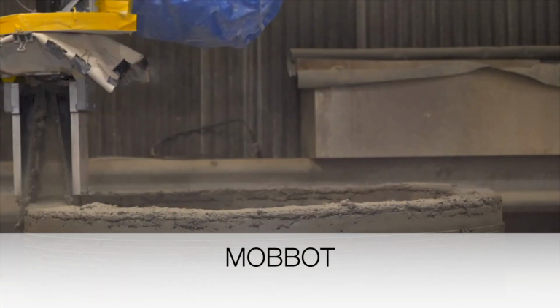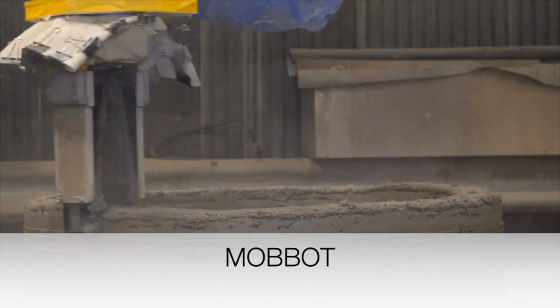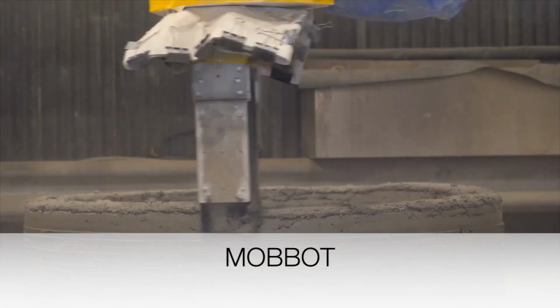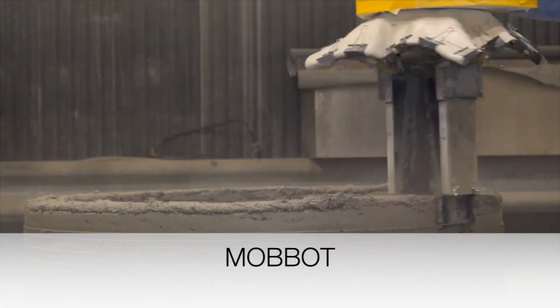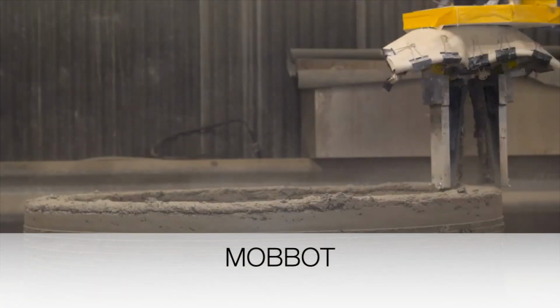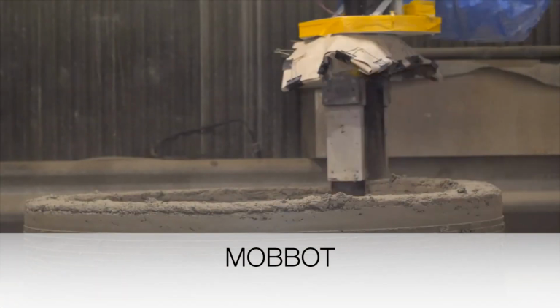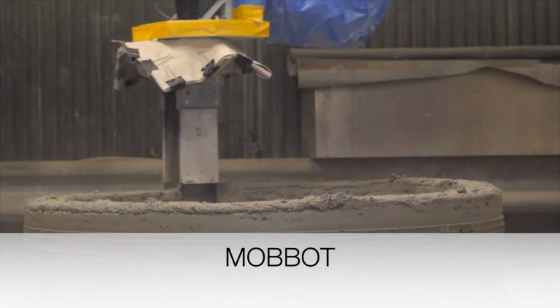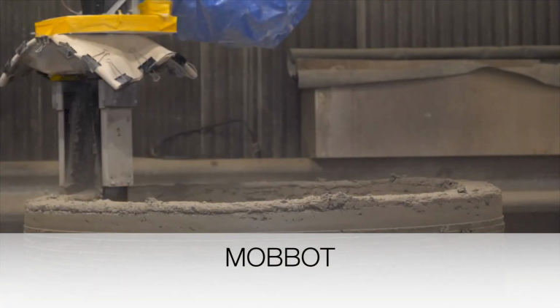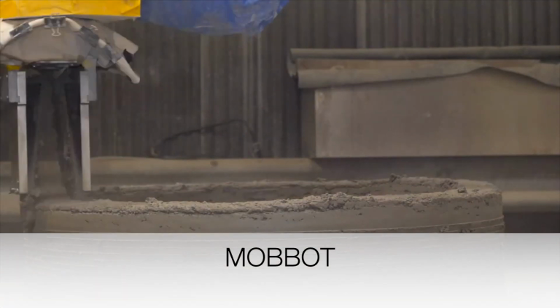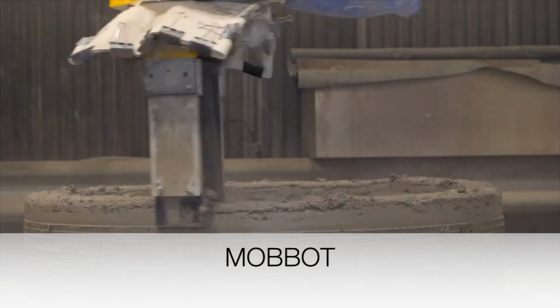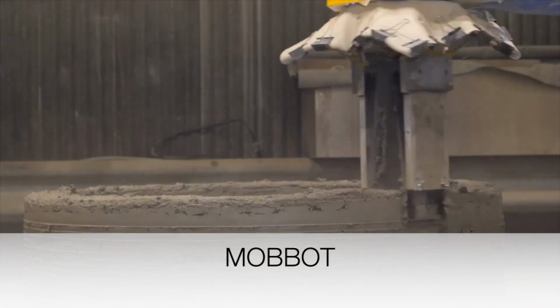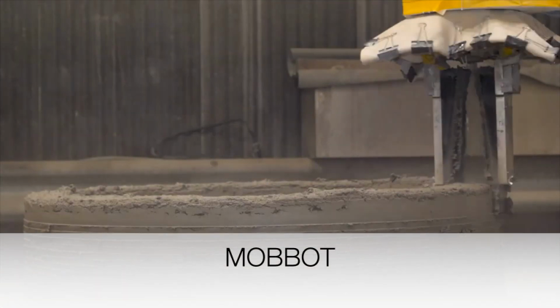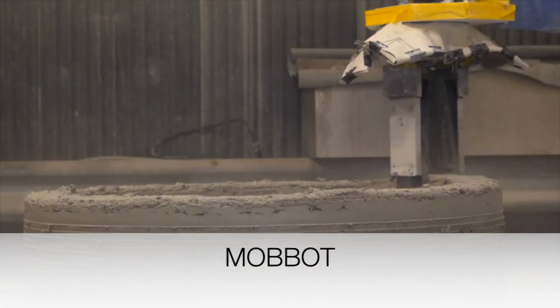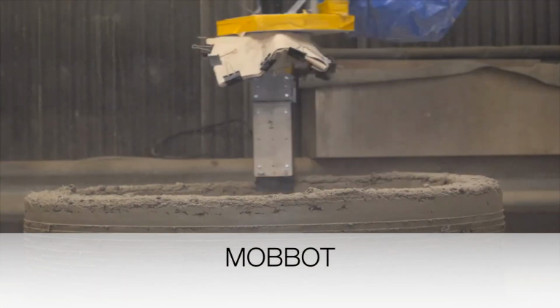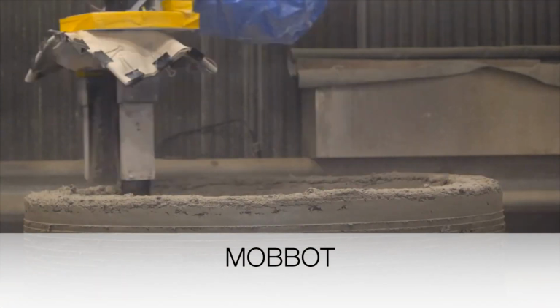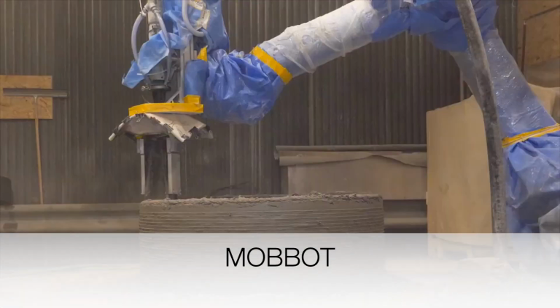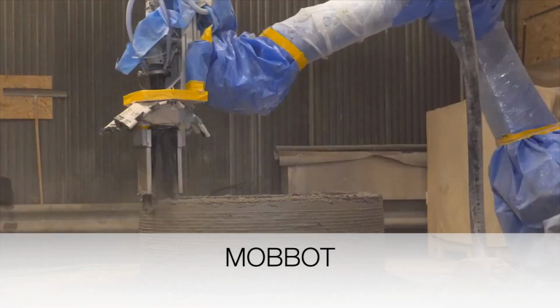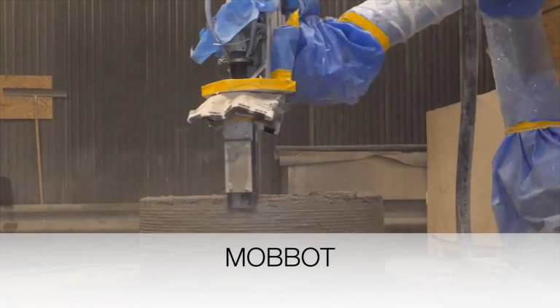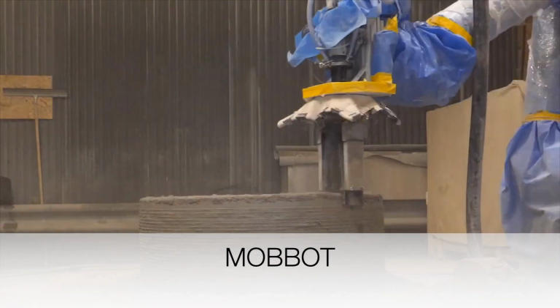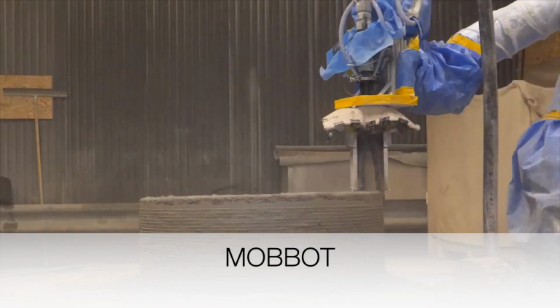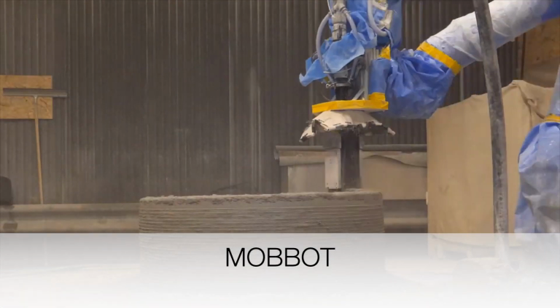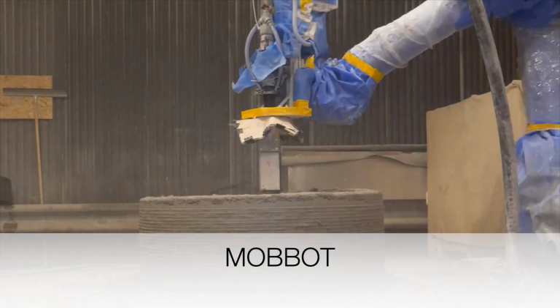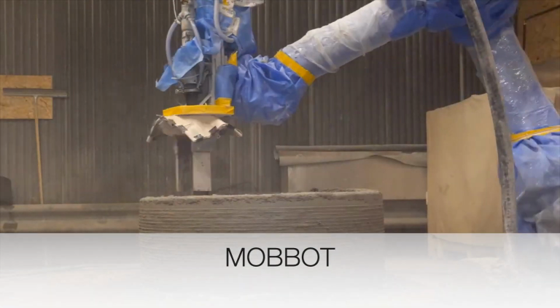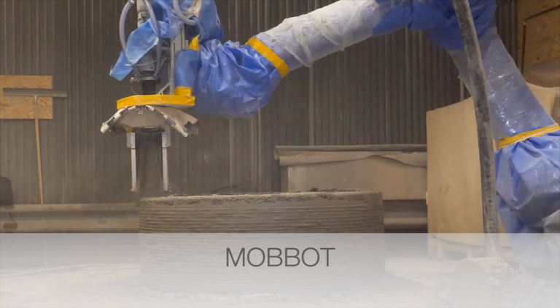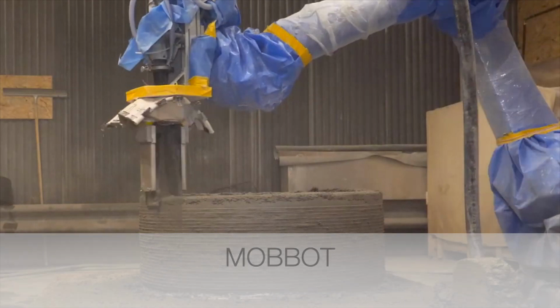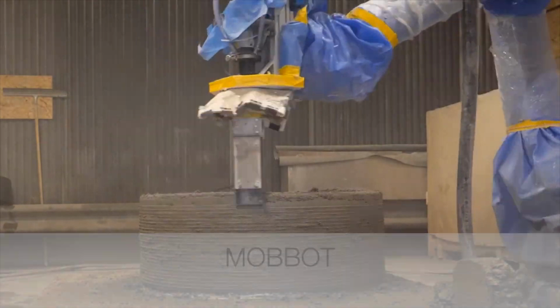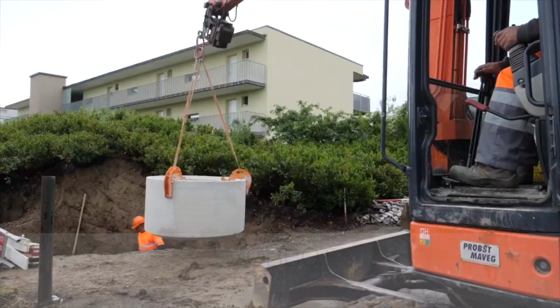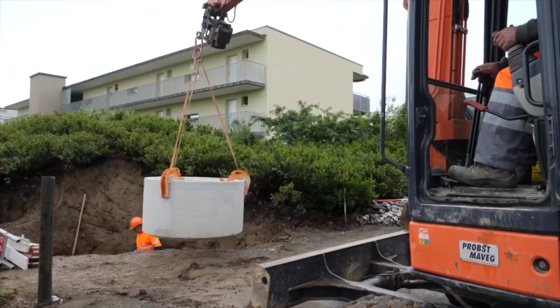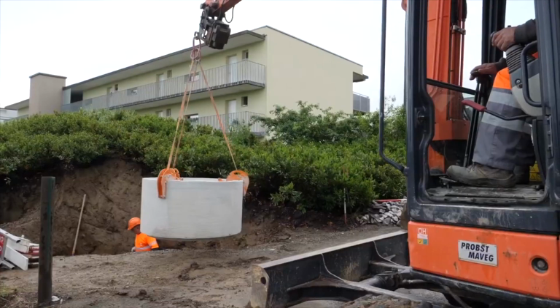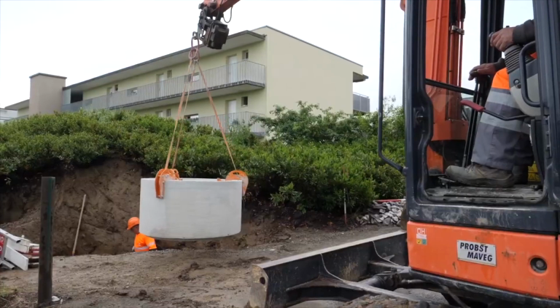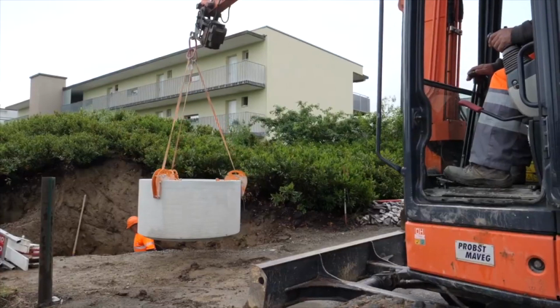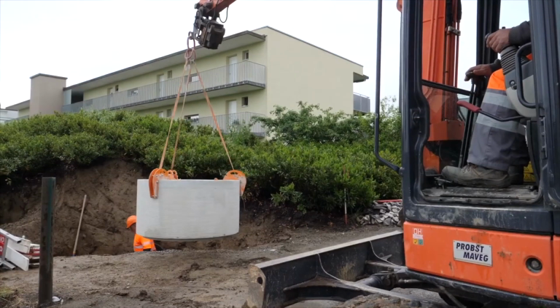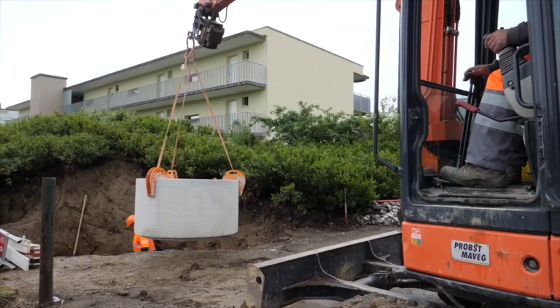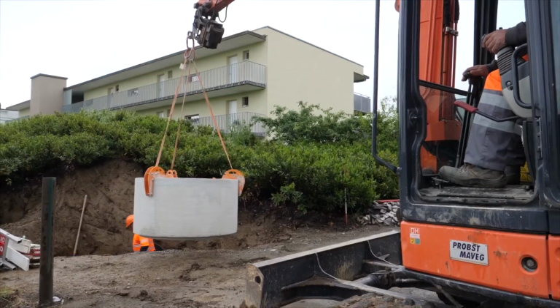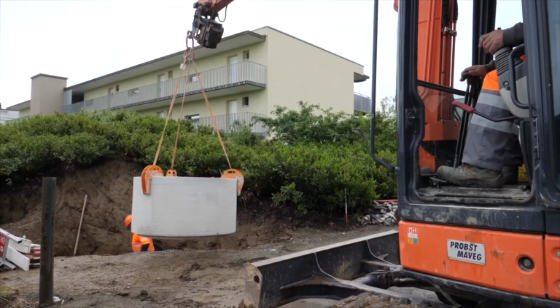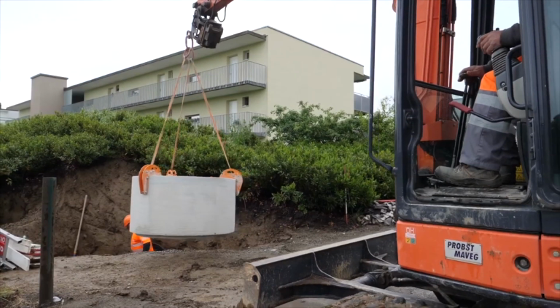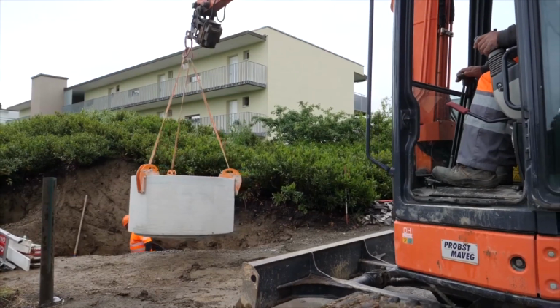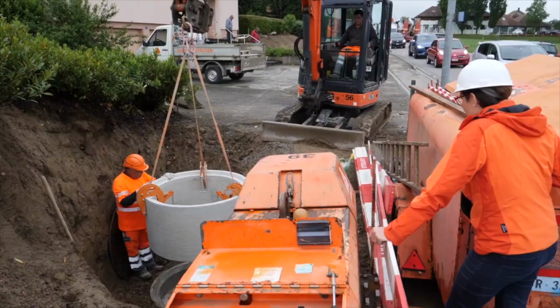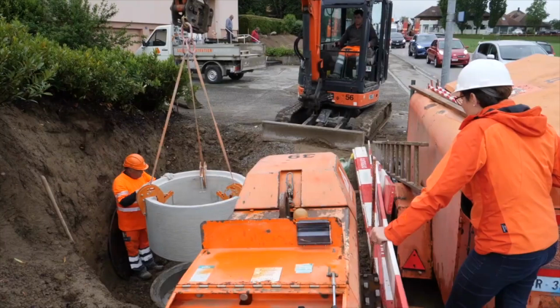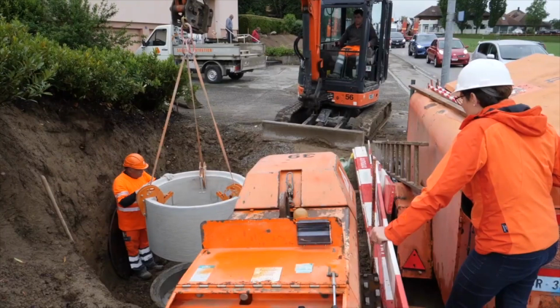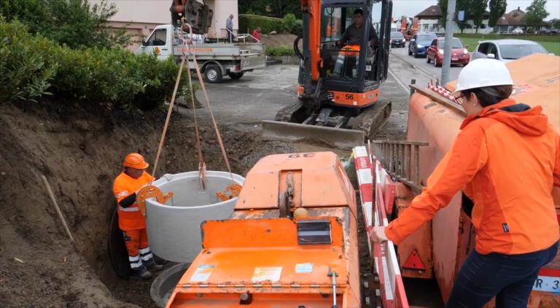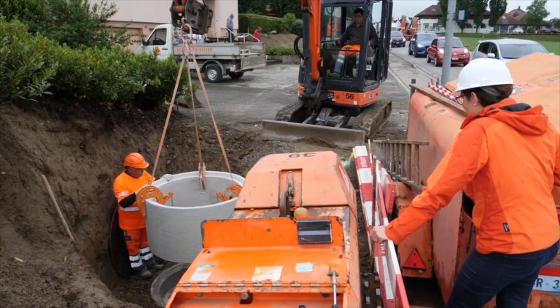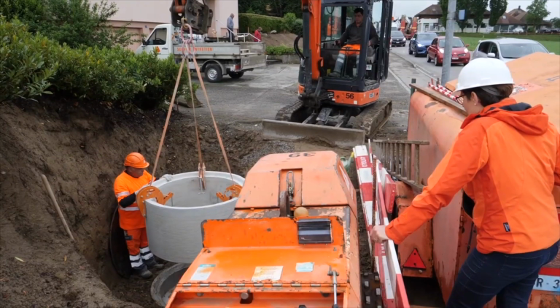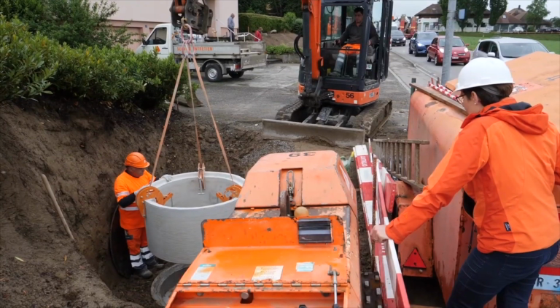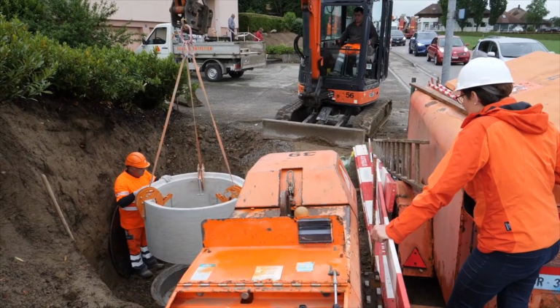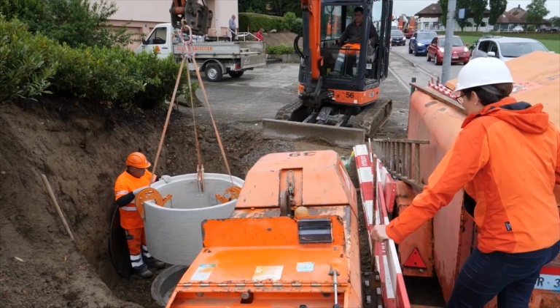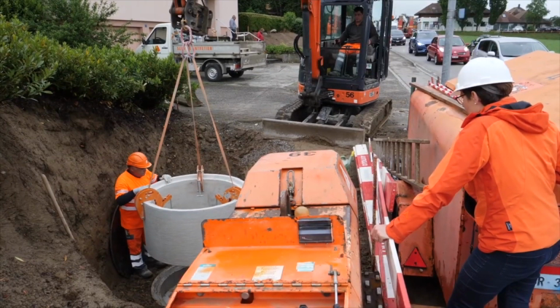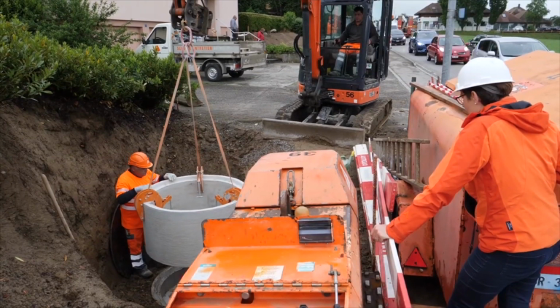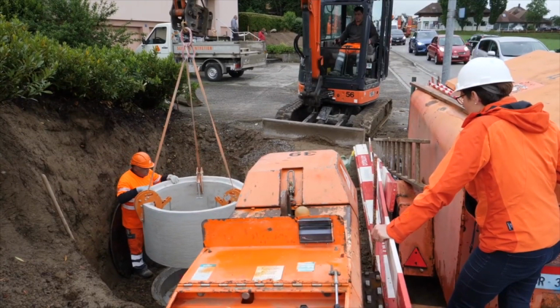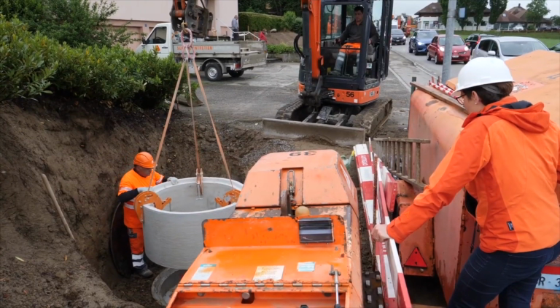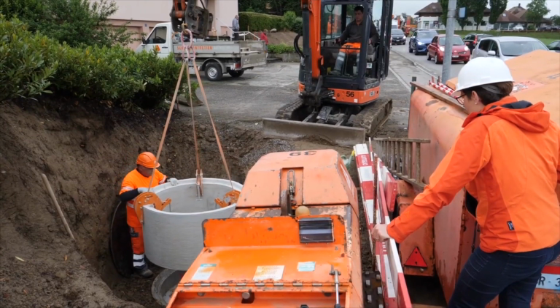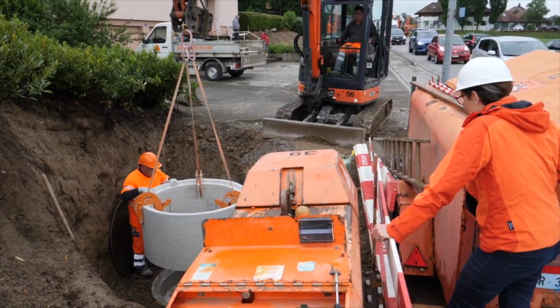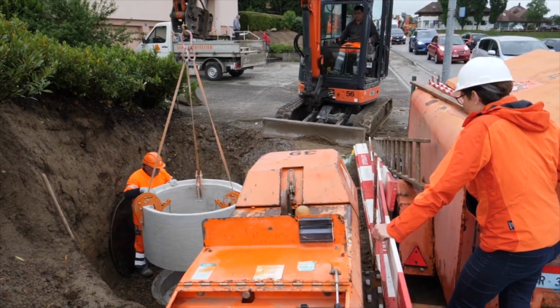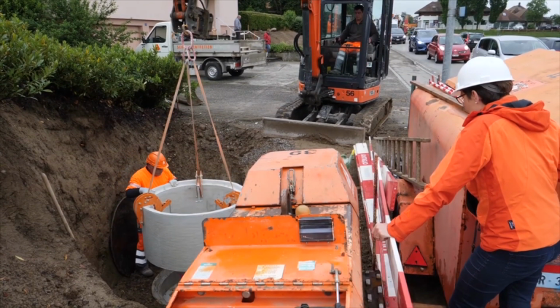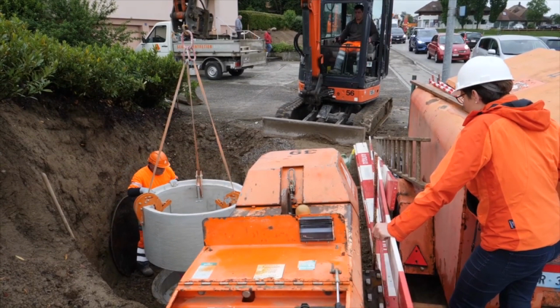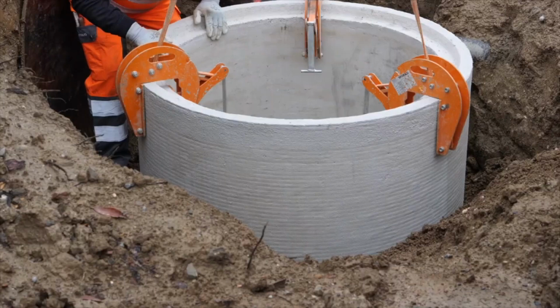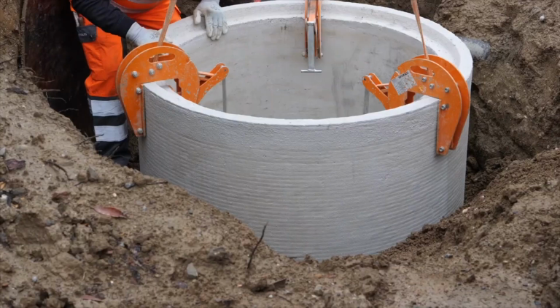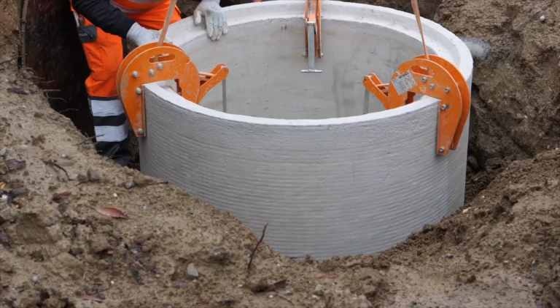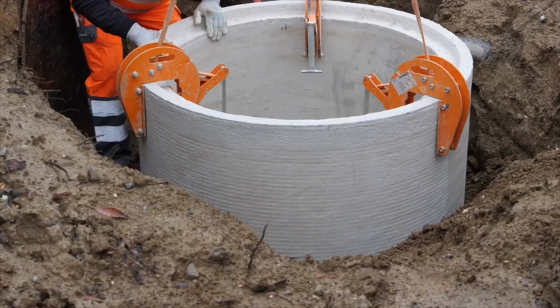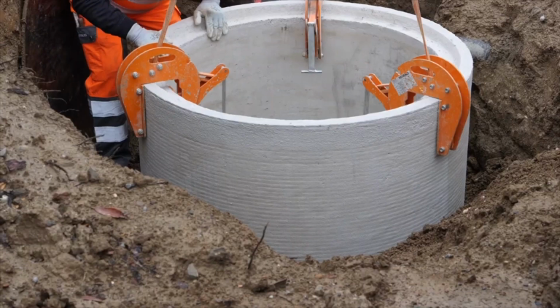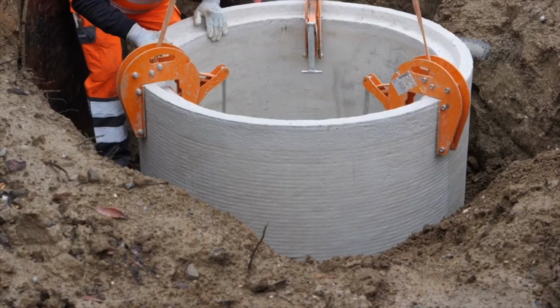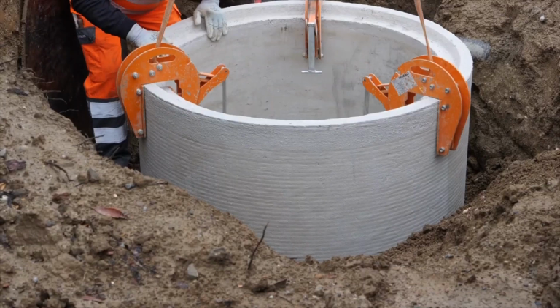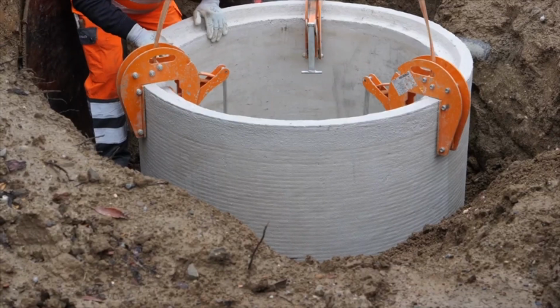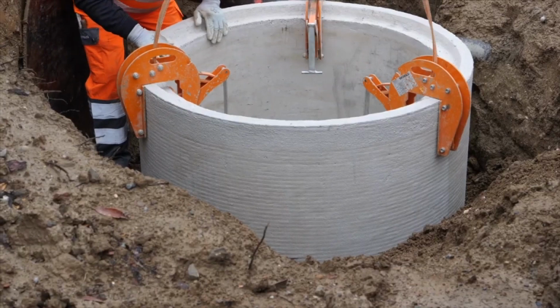Mabat is a French company. You can see them printing cylindrical structures that are being placed in the ground.